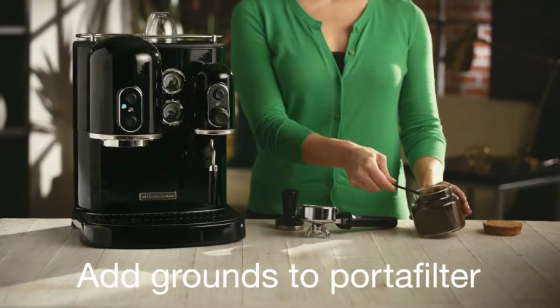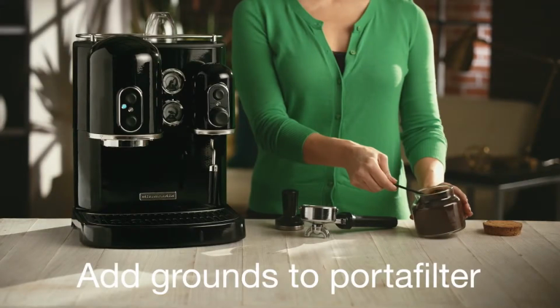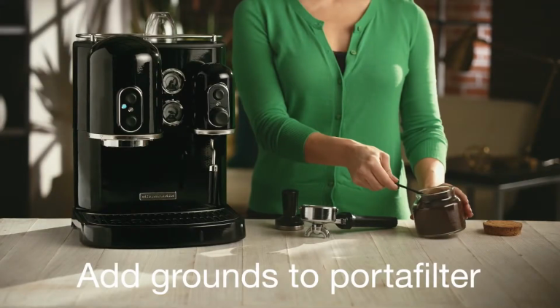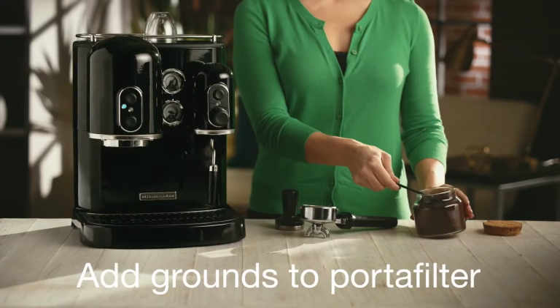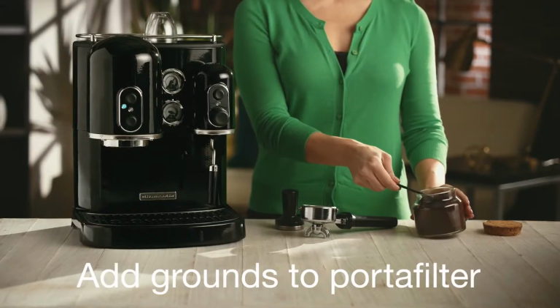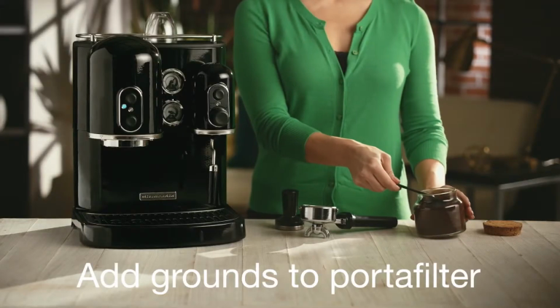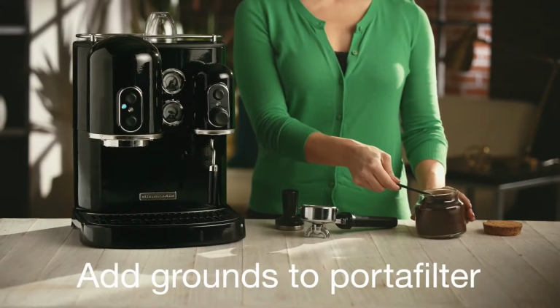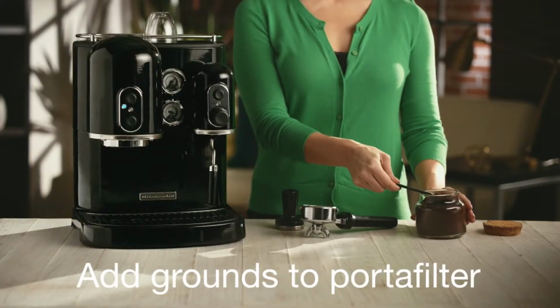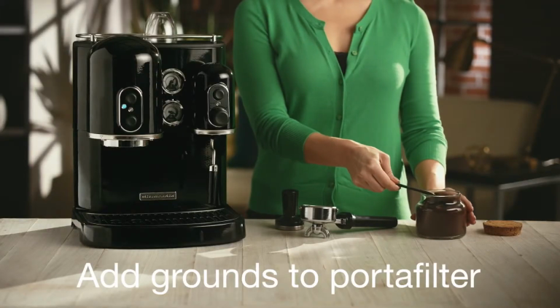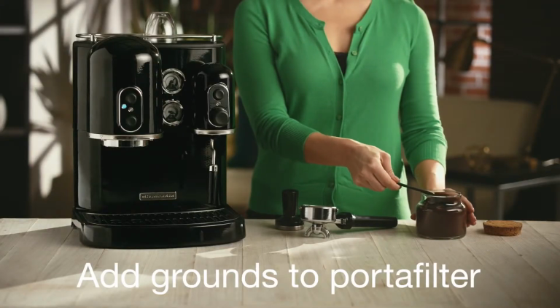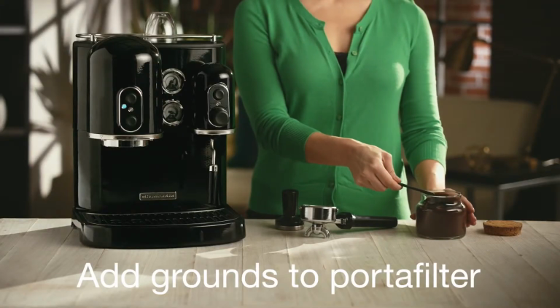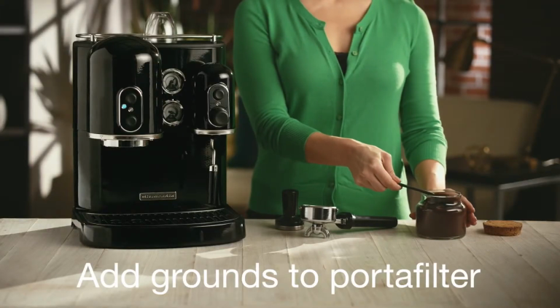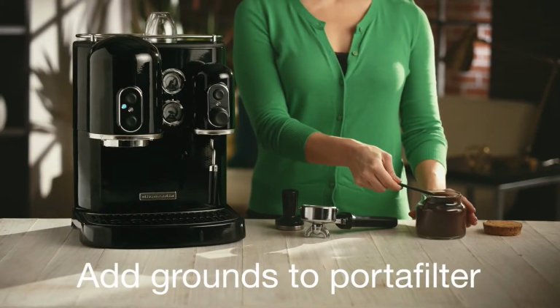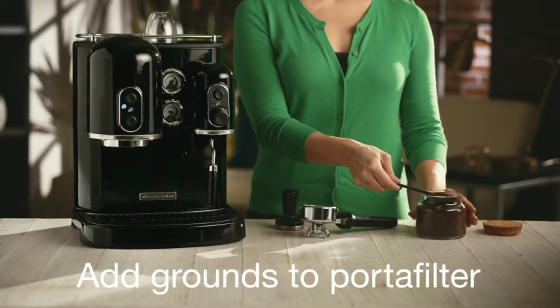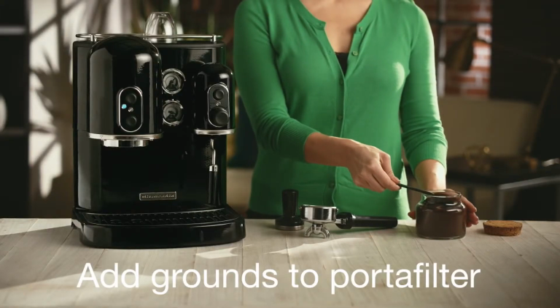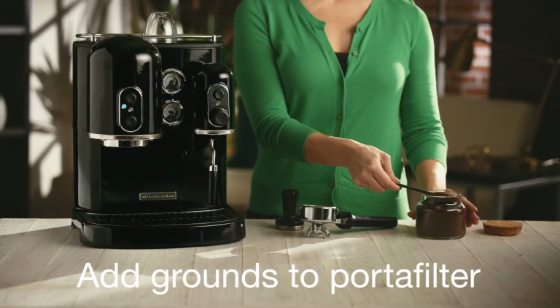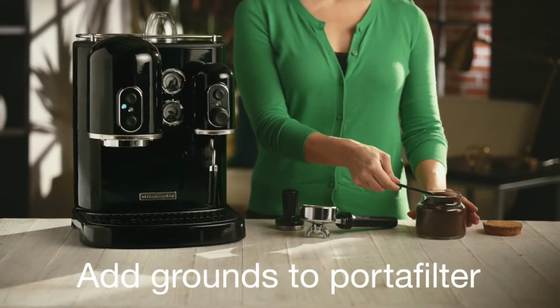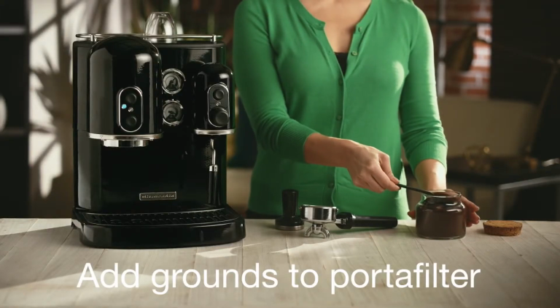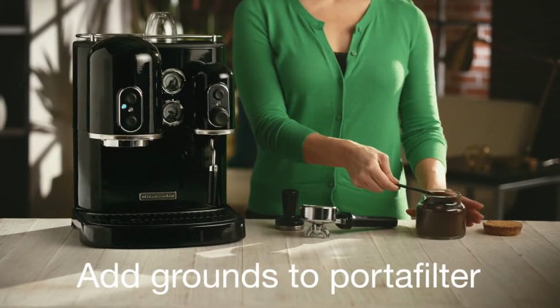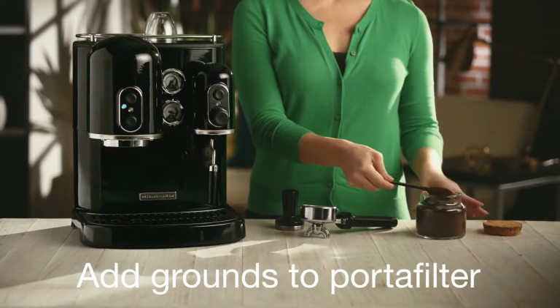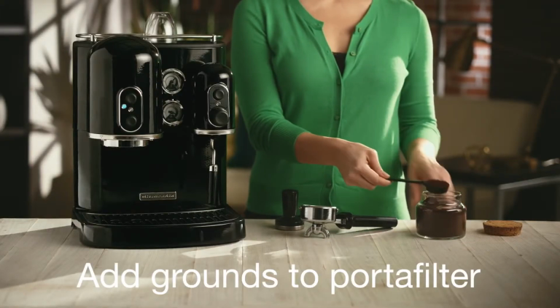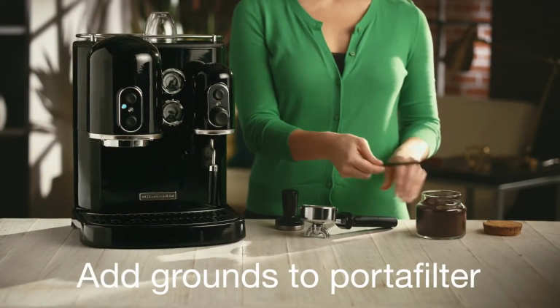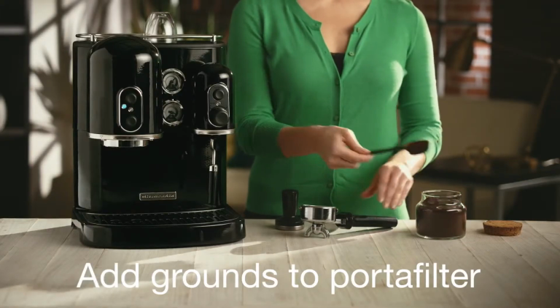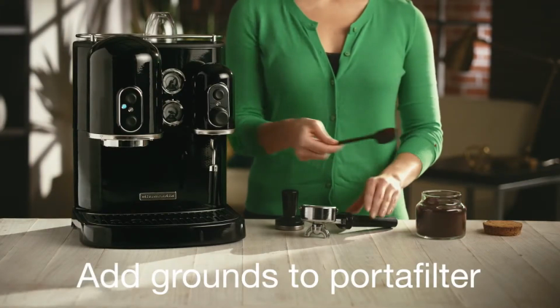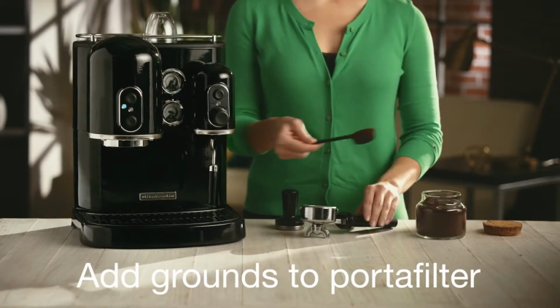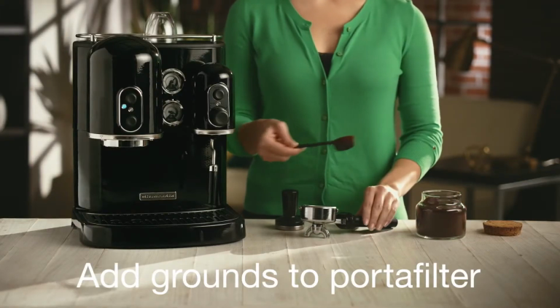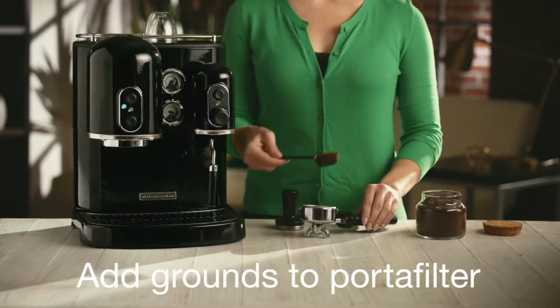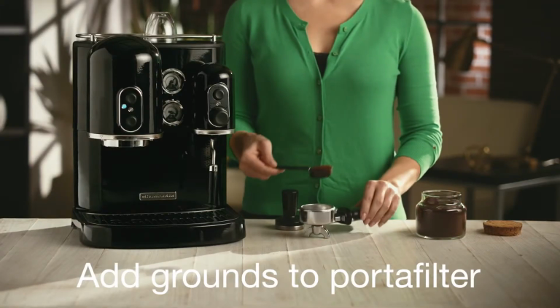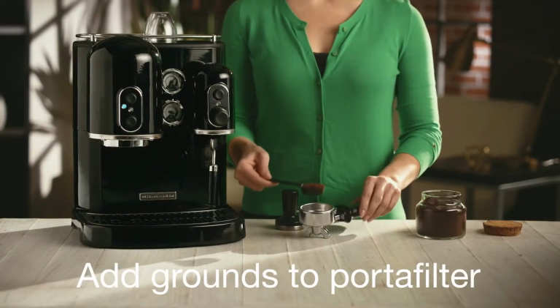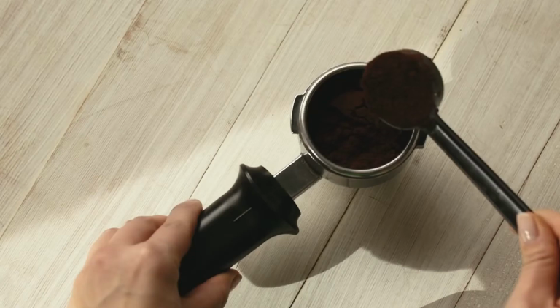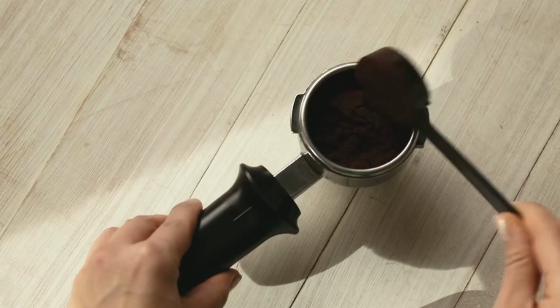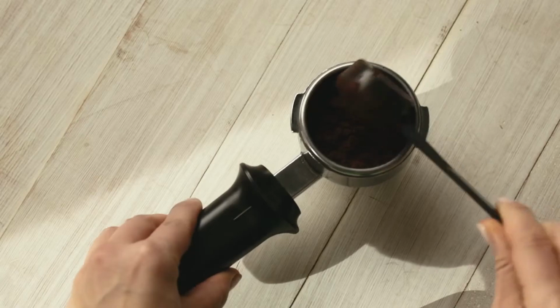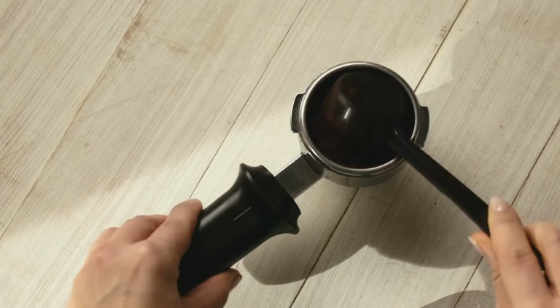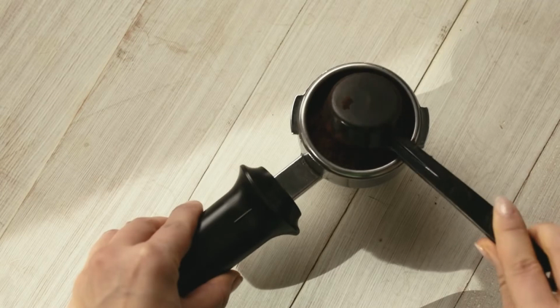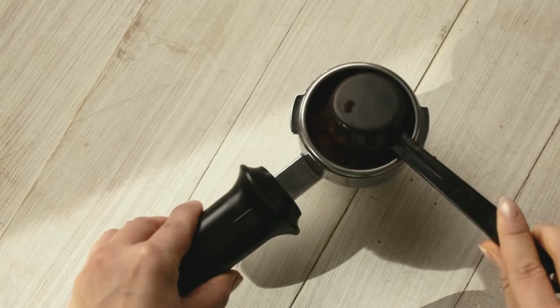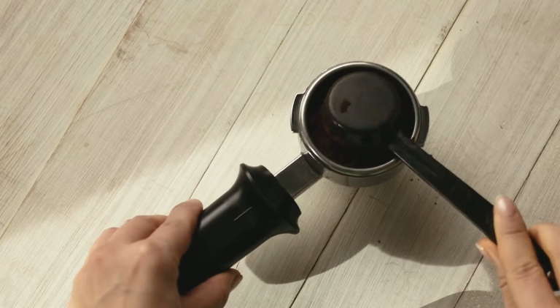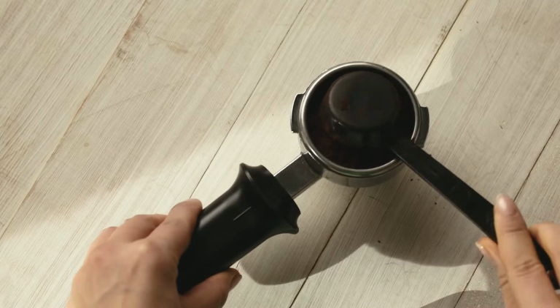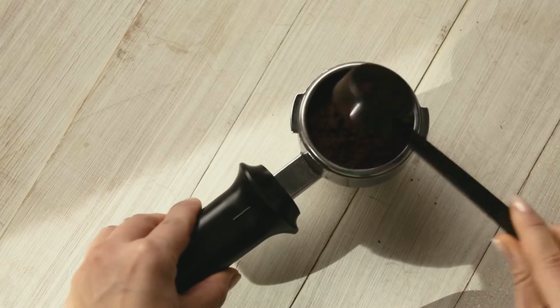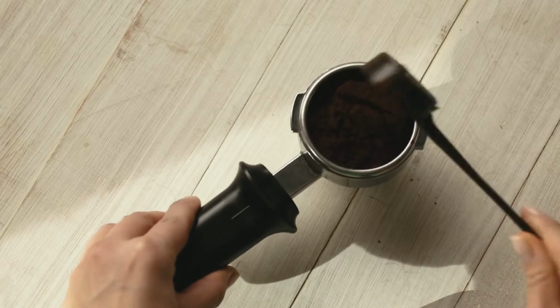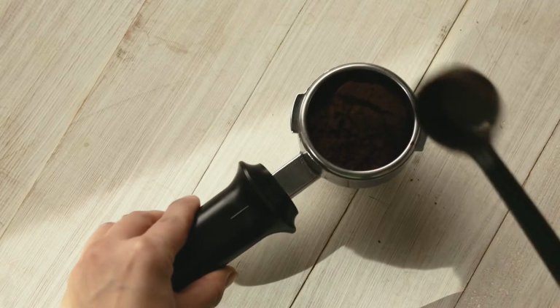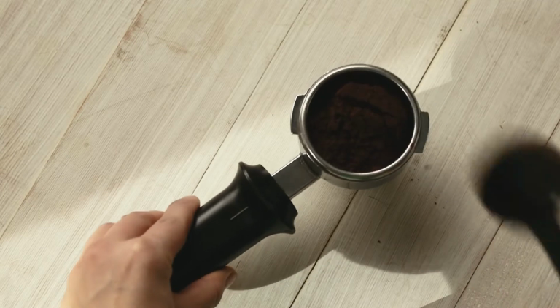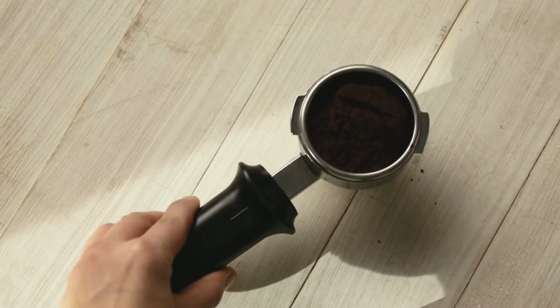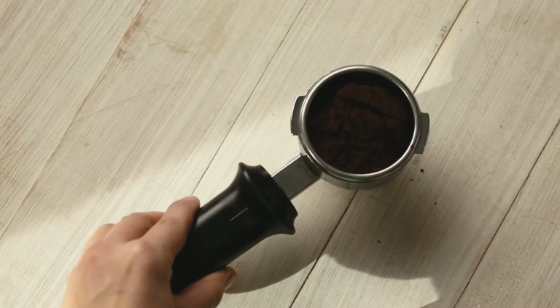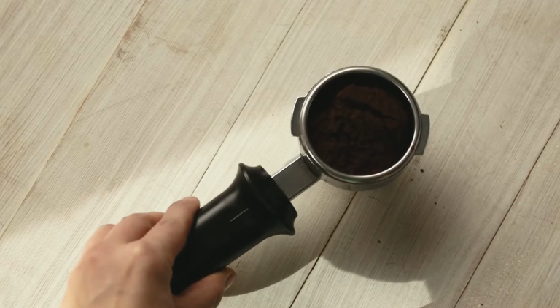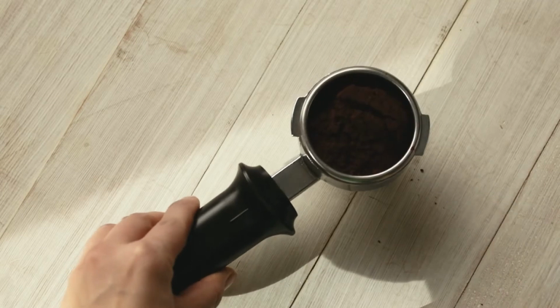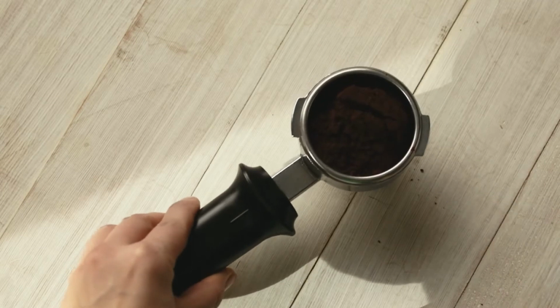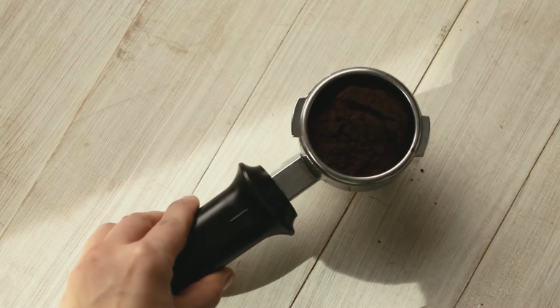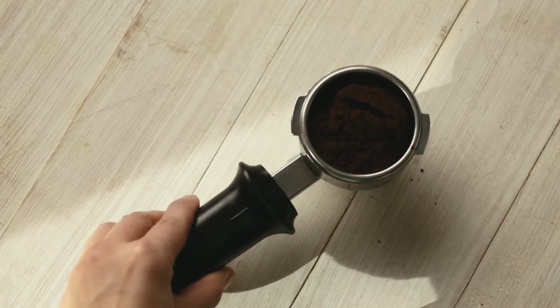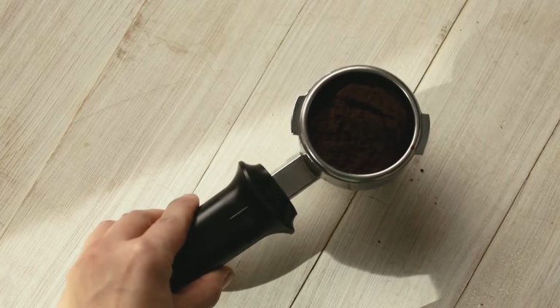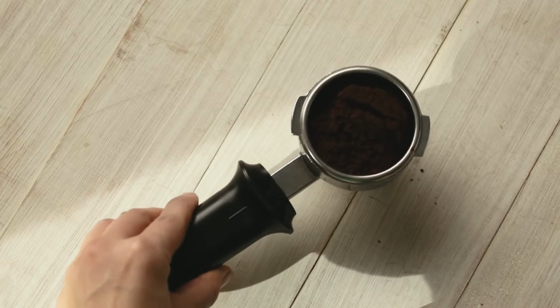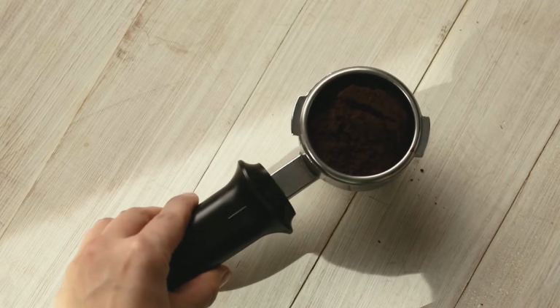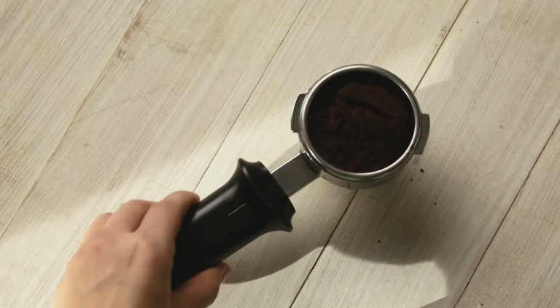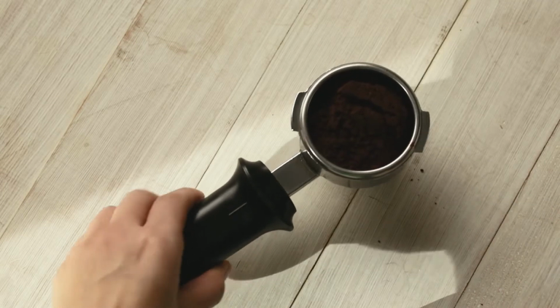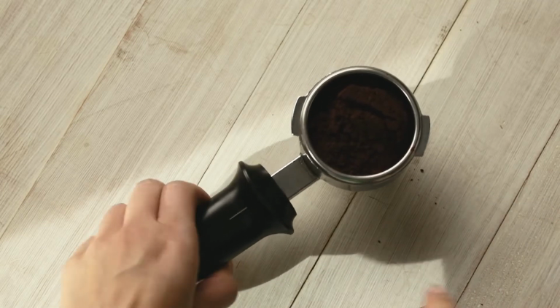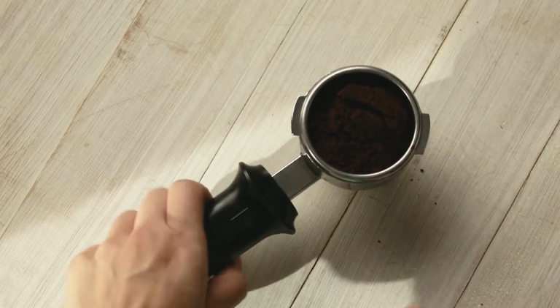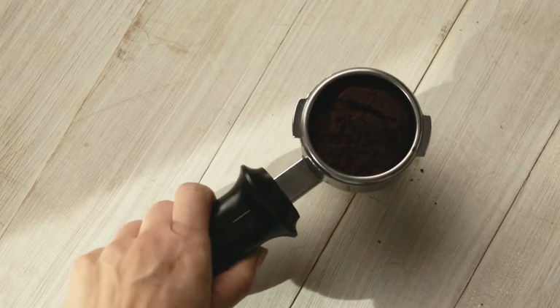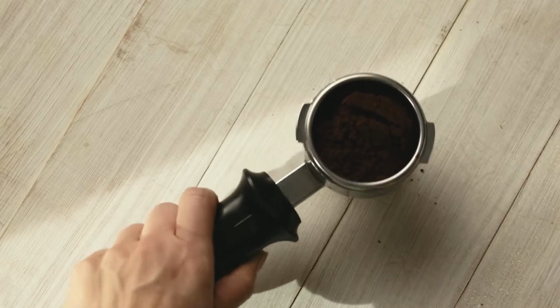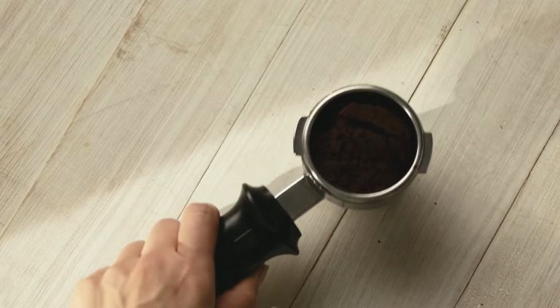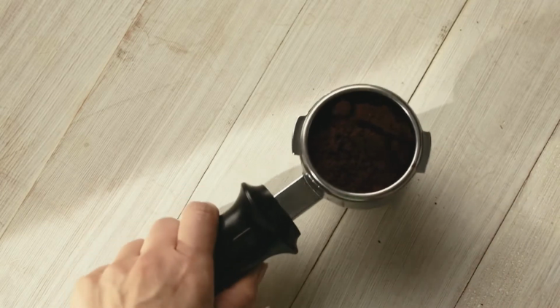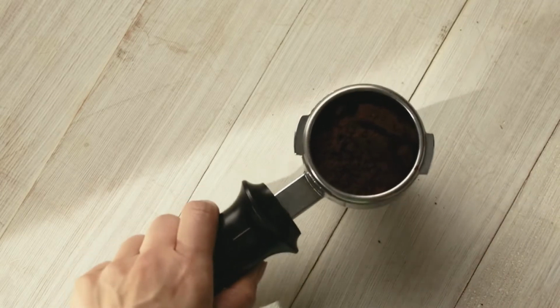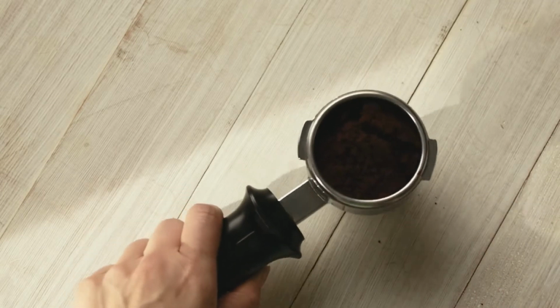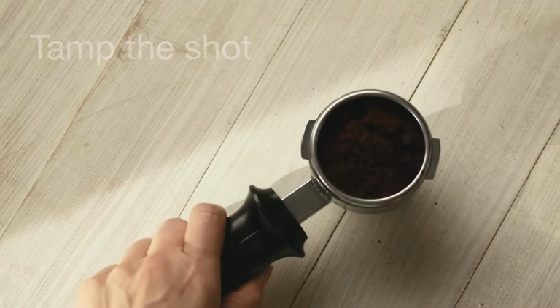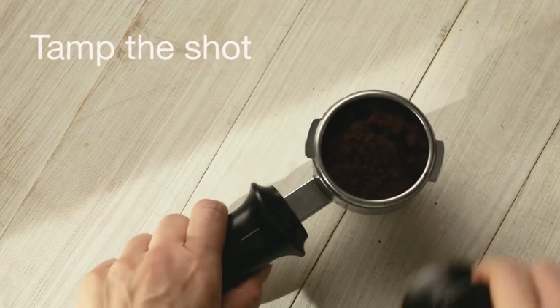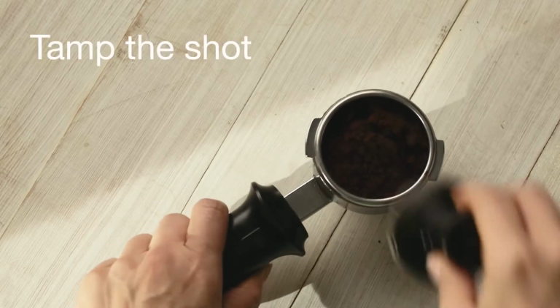Fill and level the ground coffee evenly into your clean and dry basket. Rest your tamper level in your coffee bed.